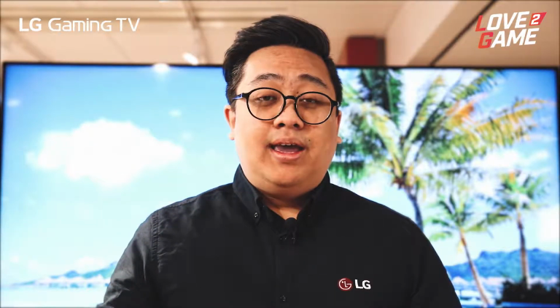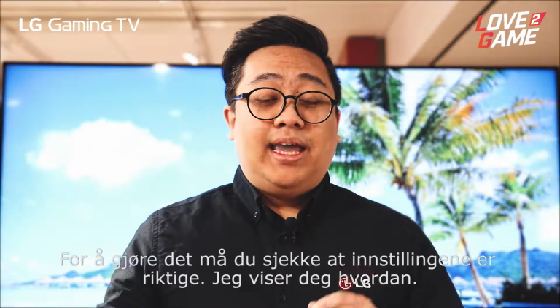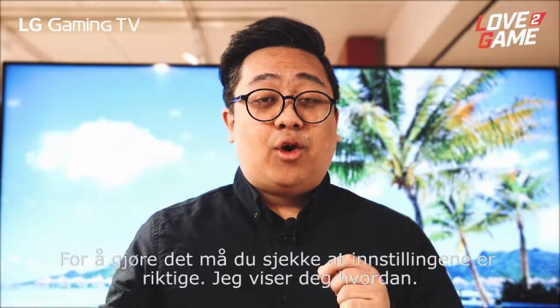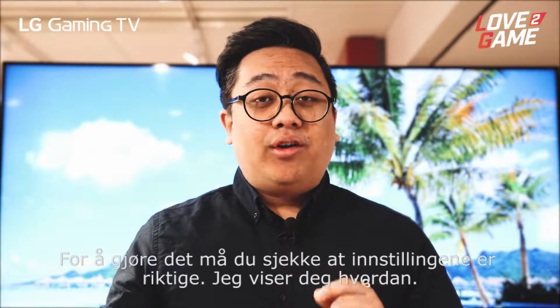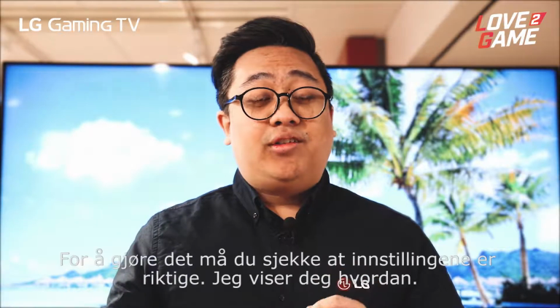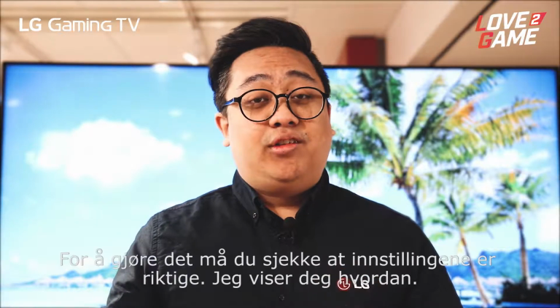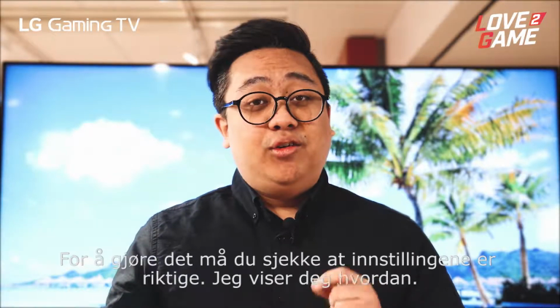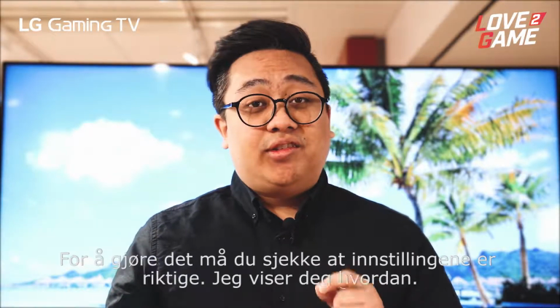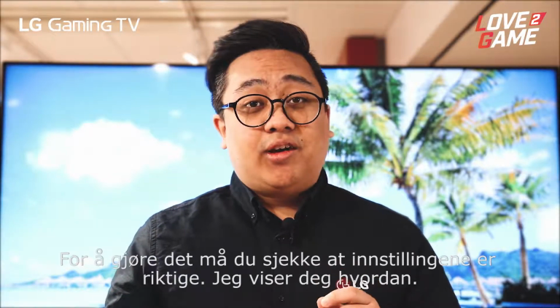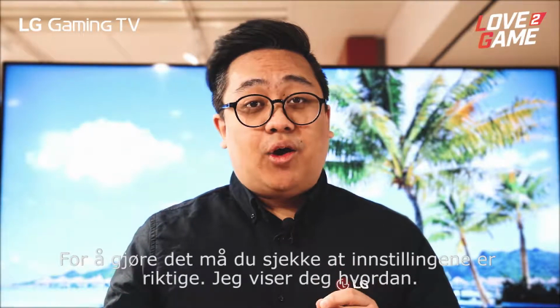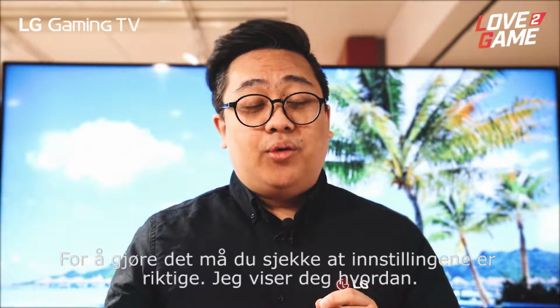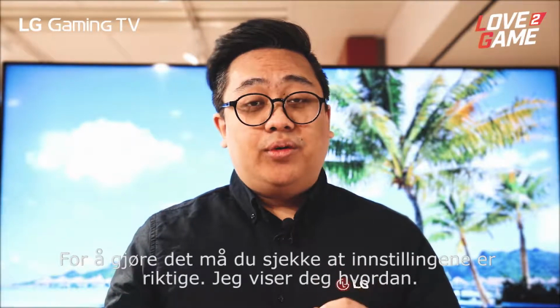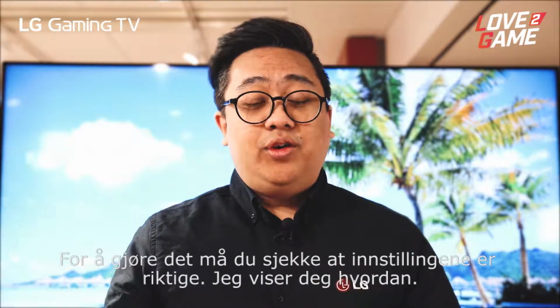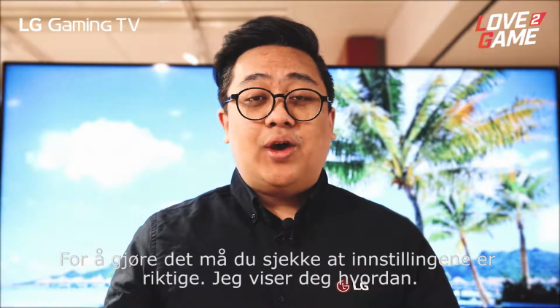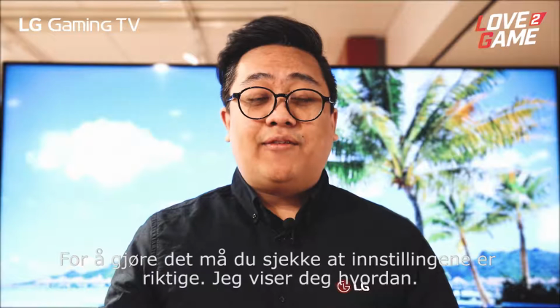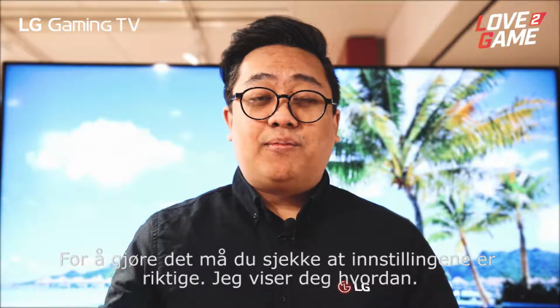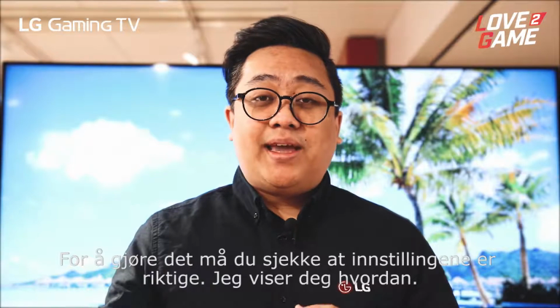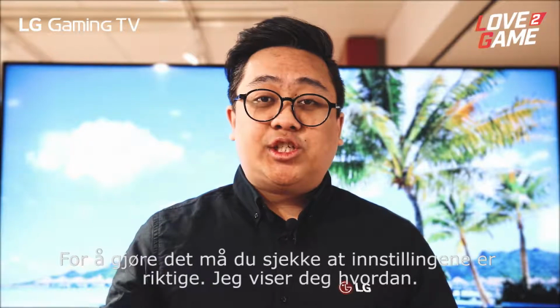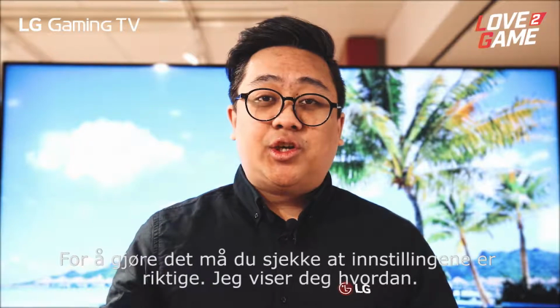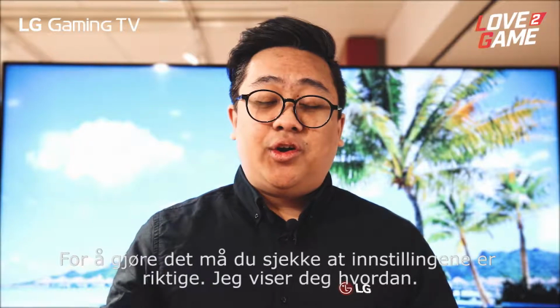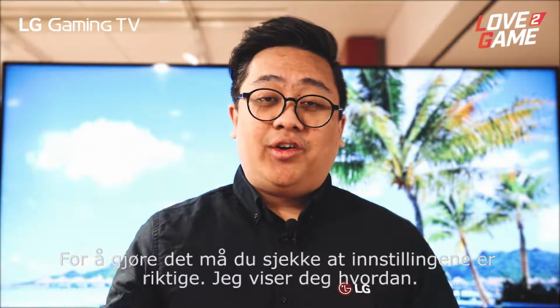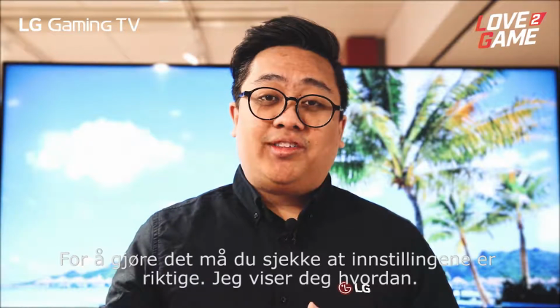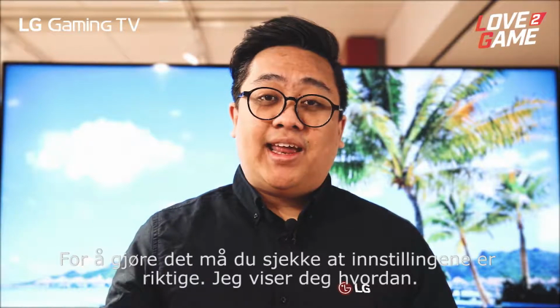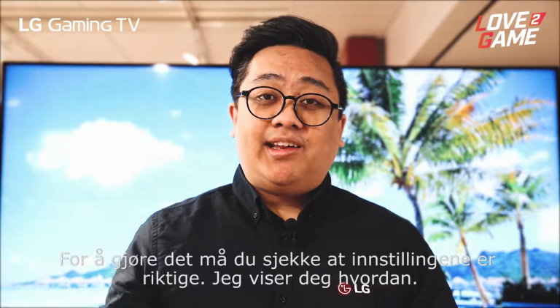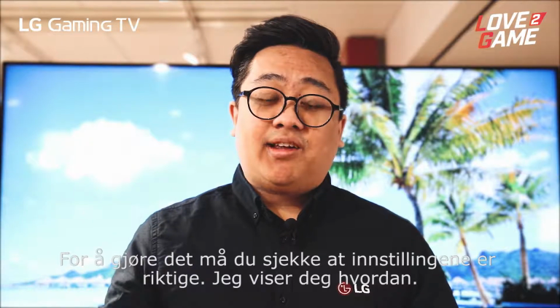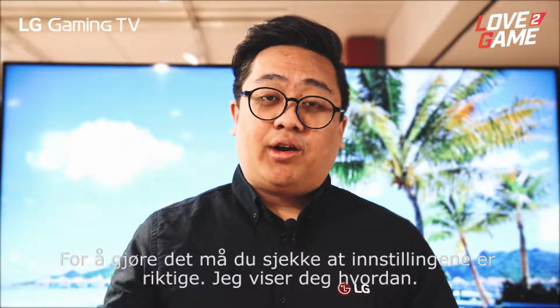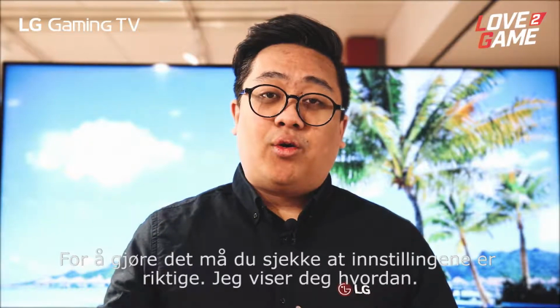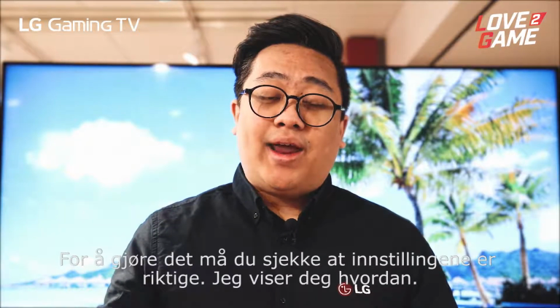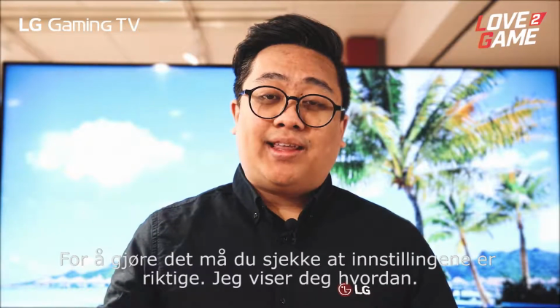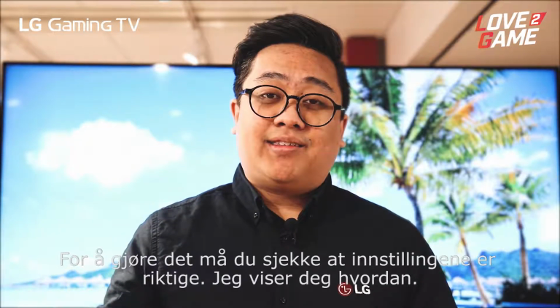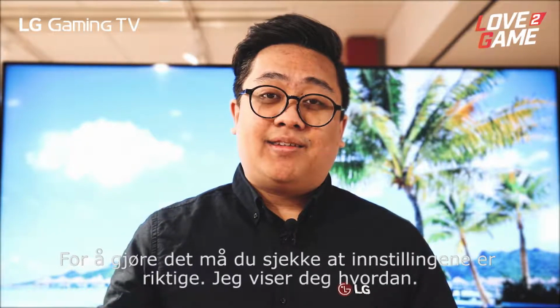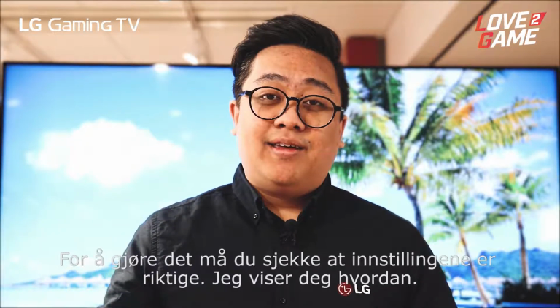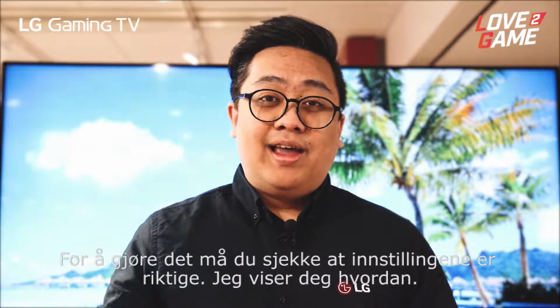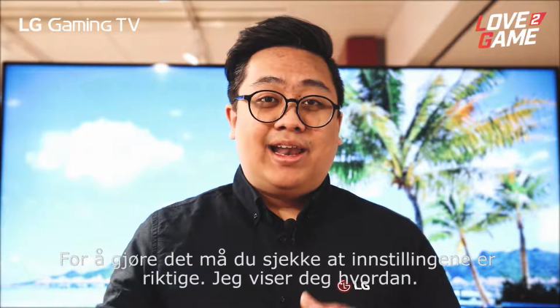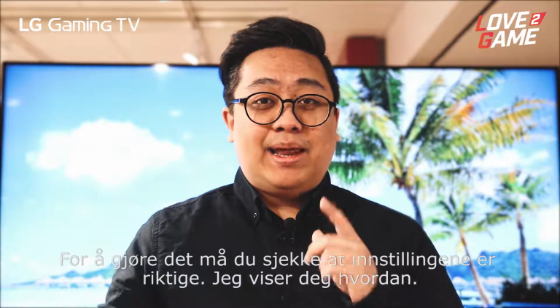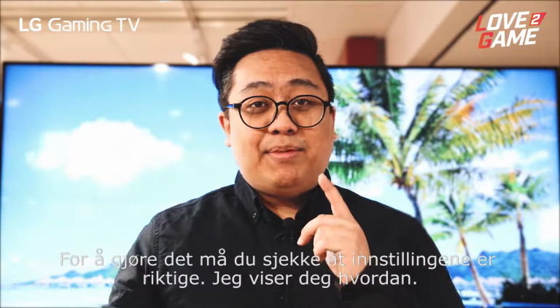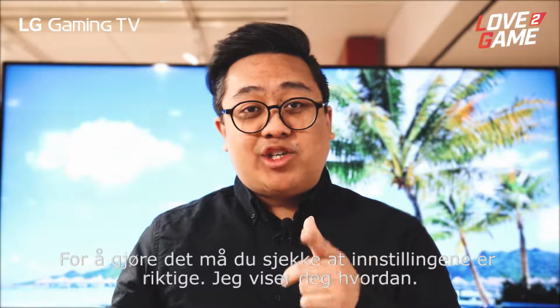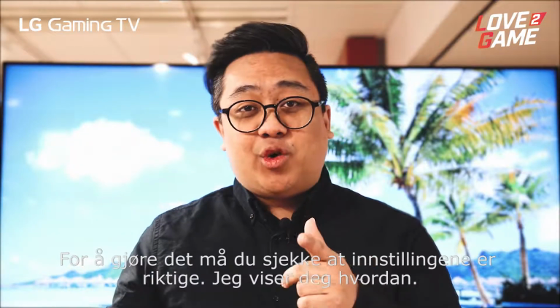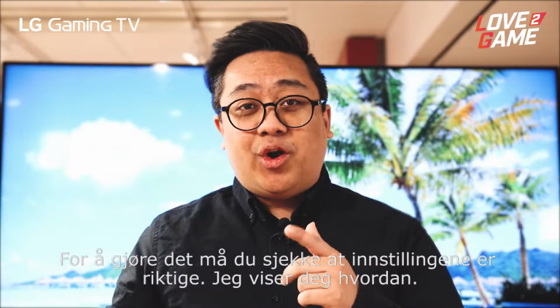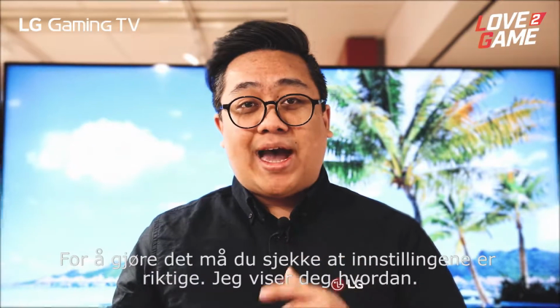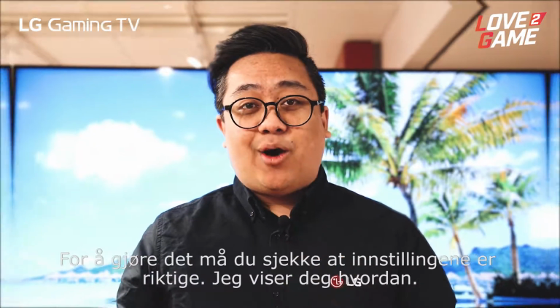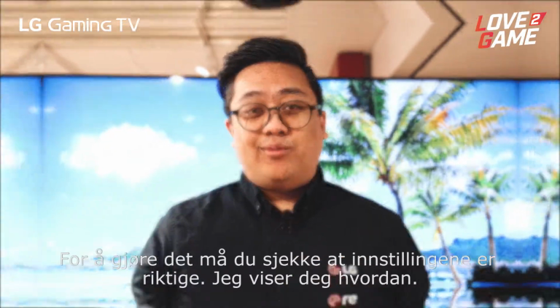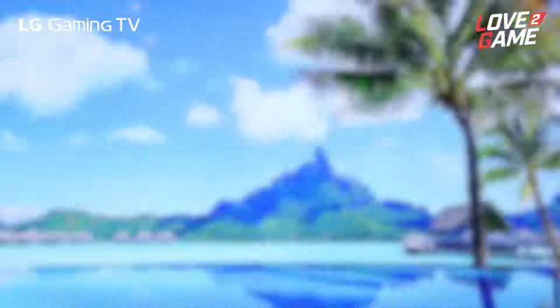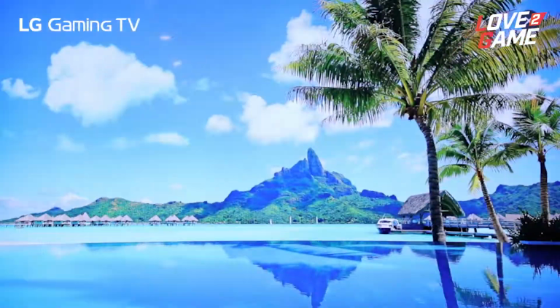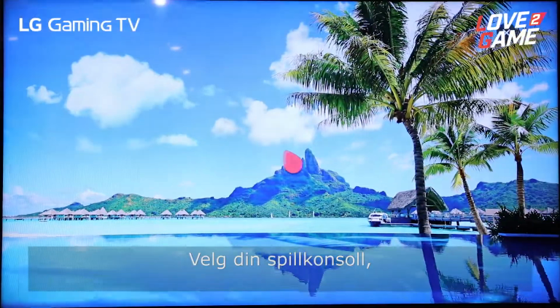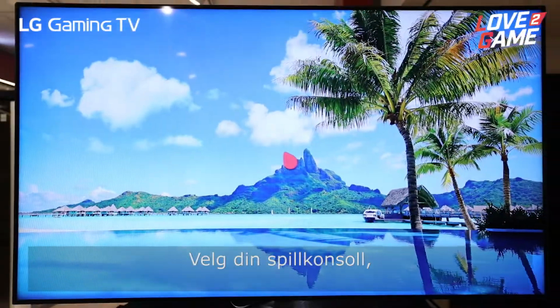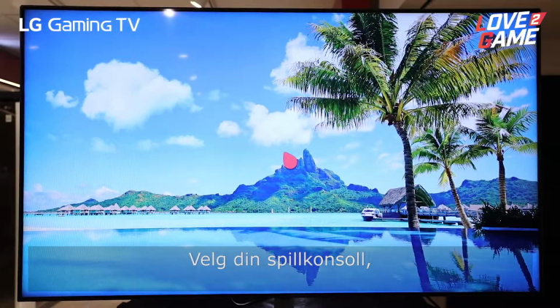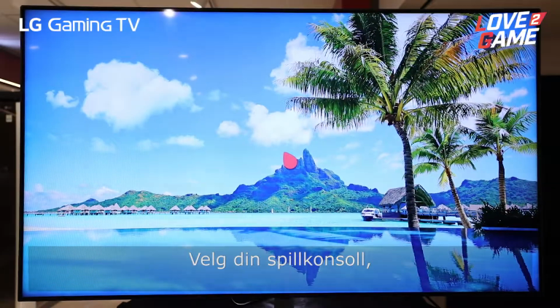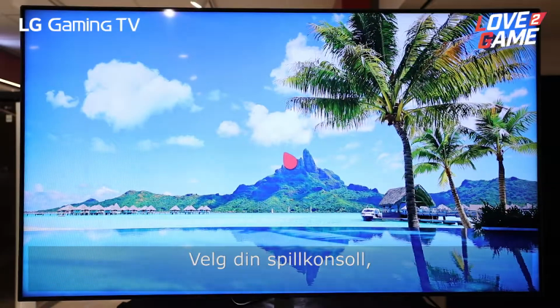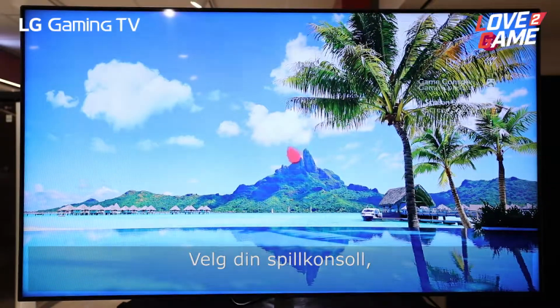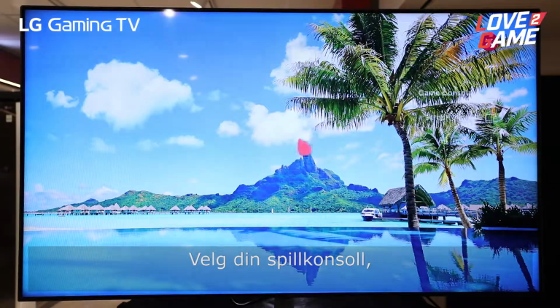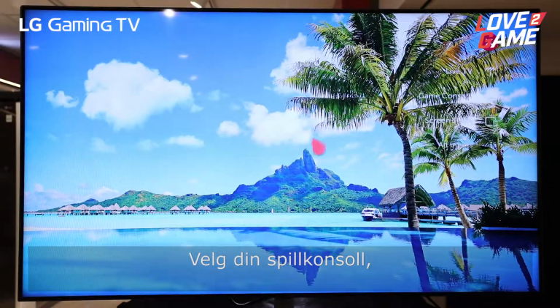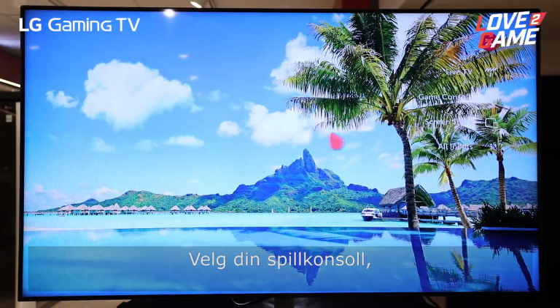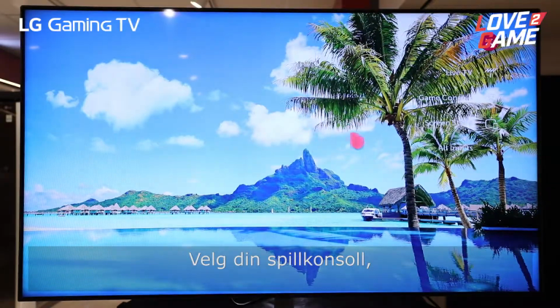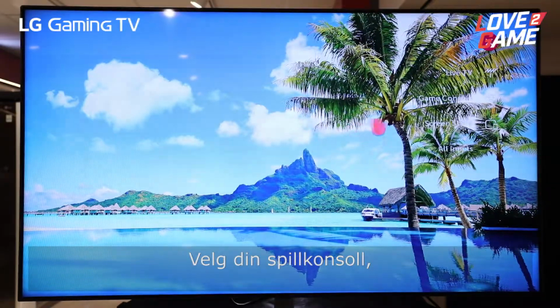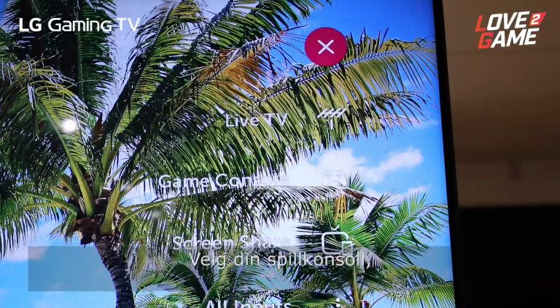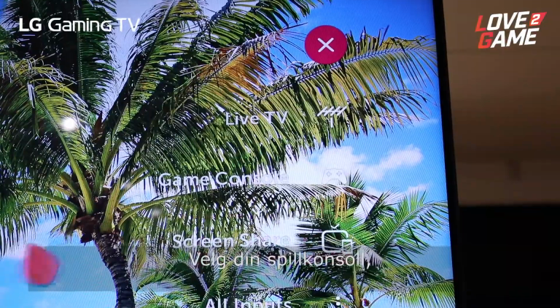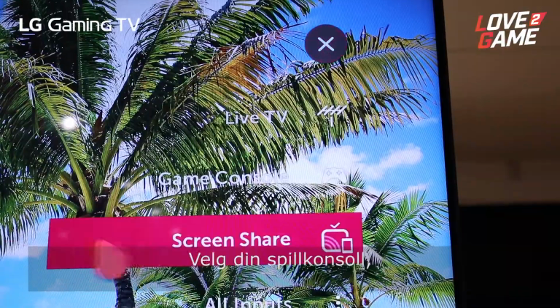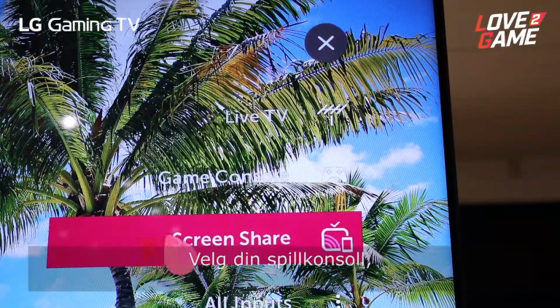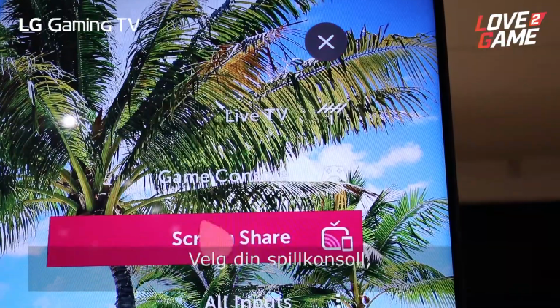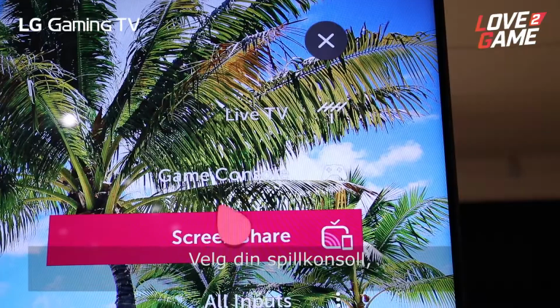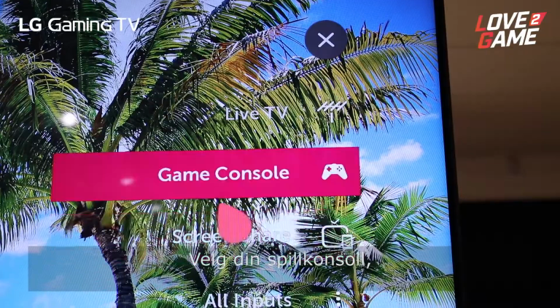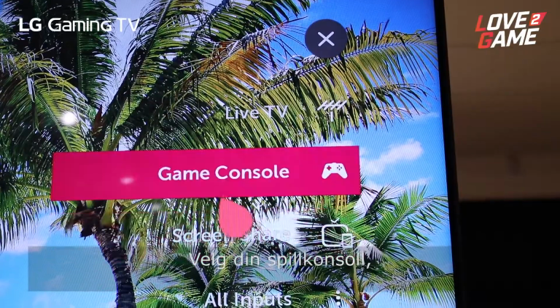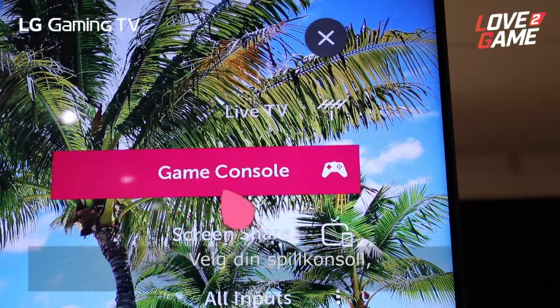In order to do so, you have to make sure your settings are correct. Let me show you how. Choose your favorite game console.